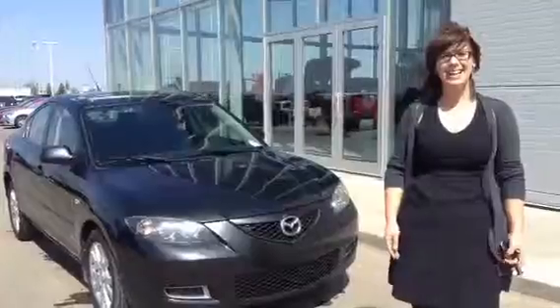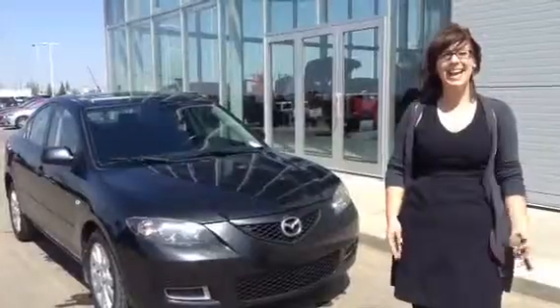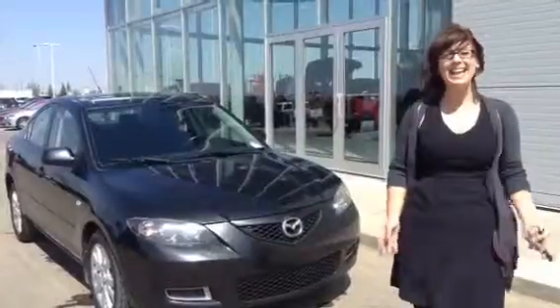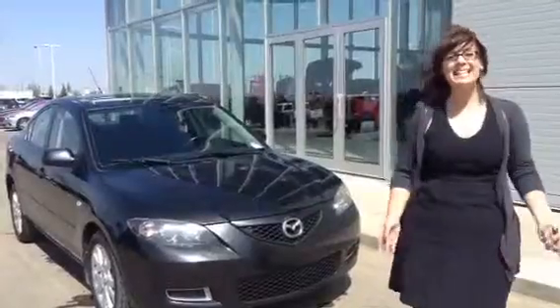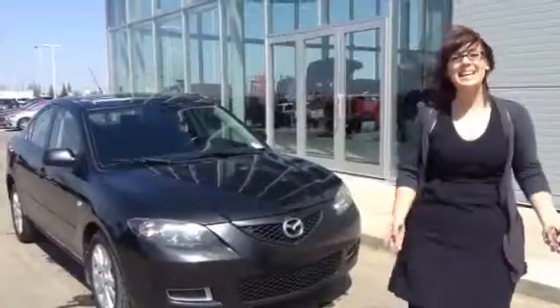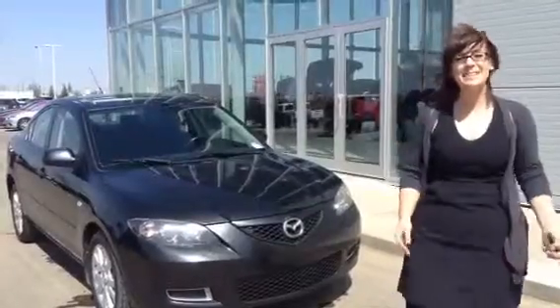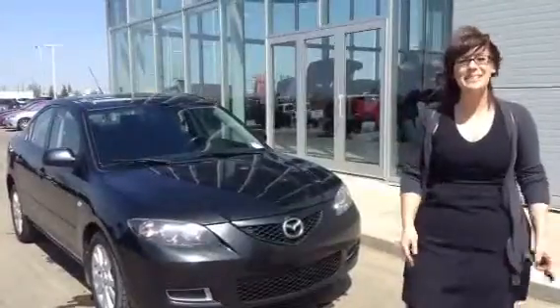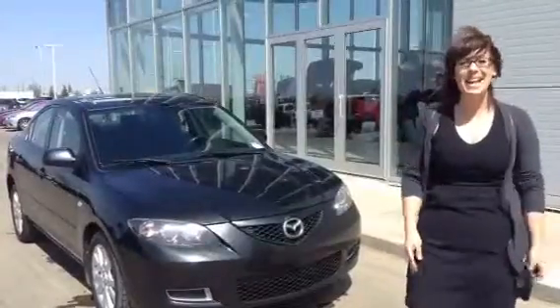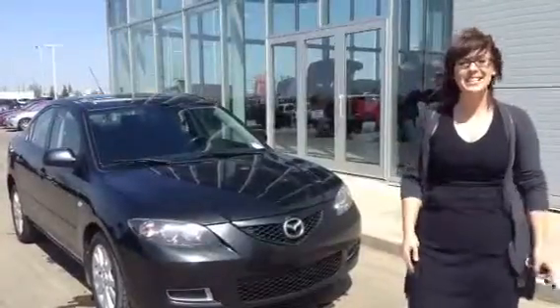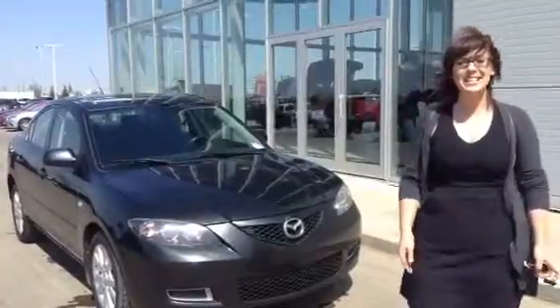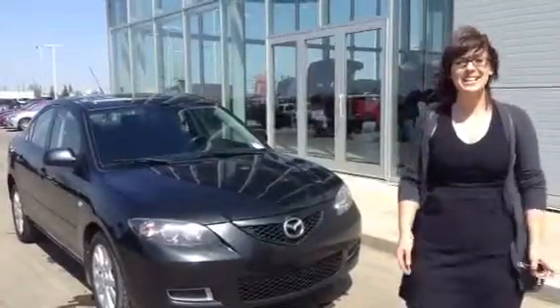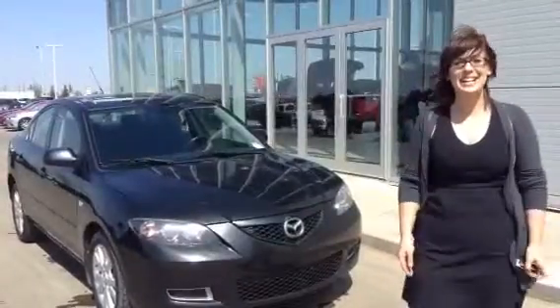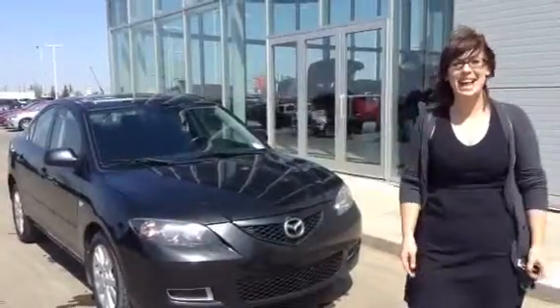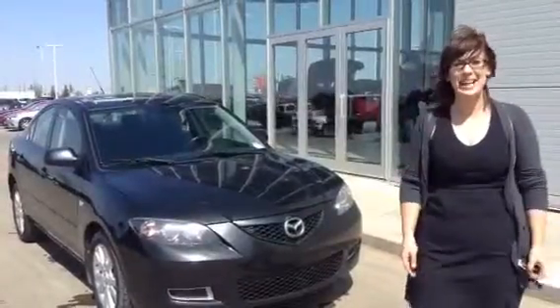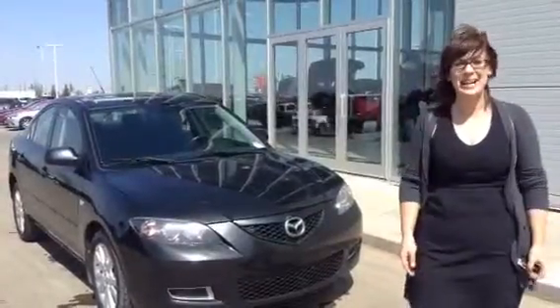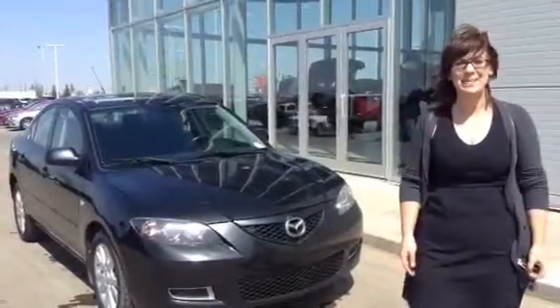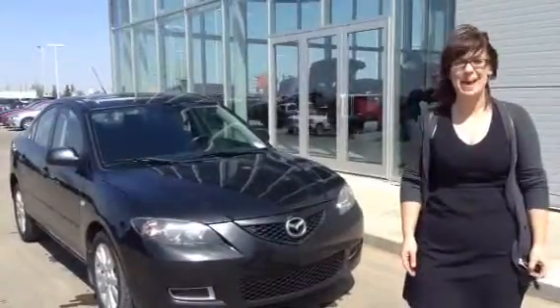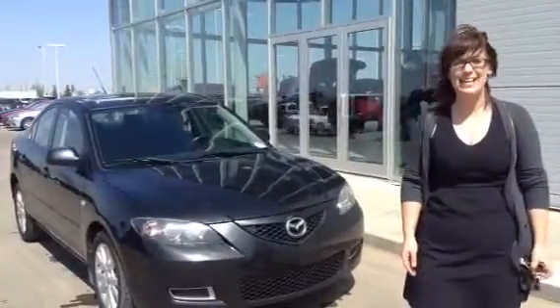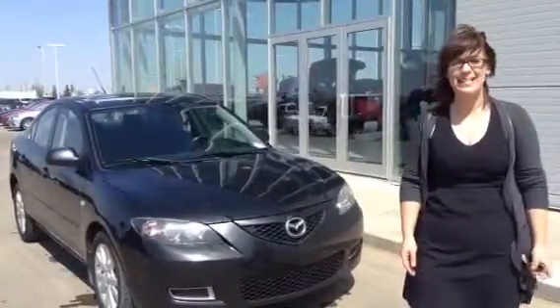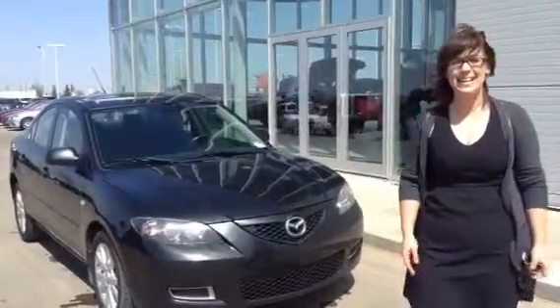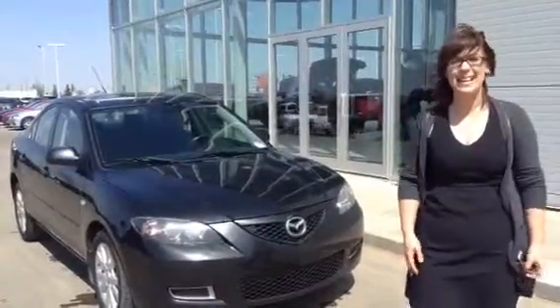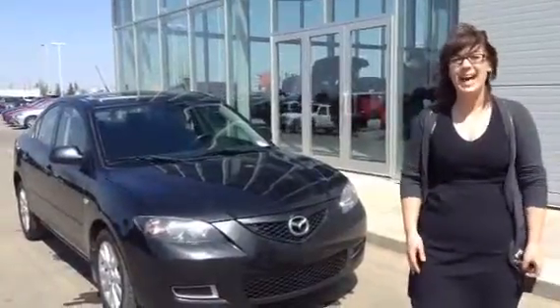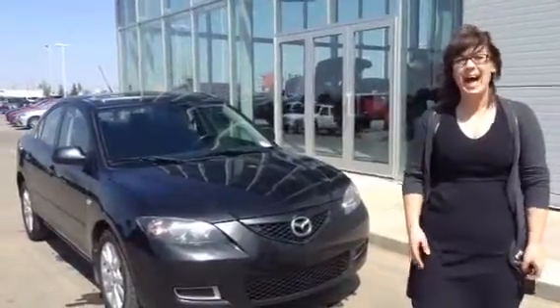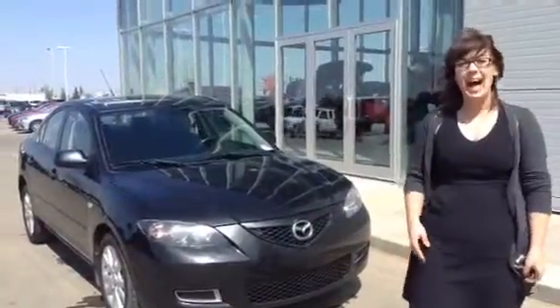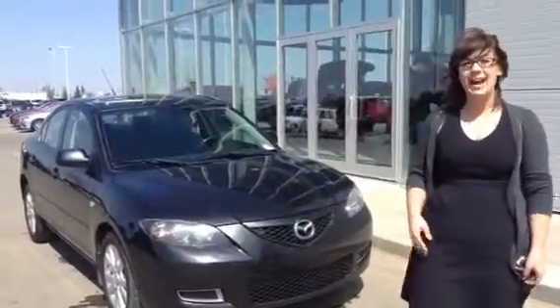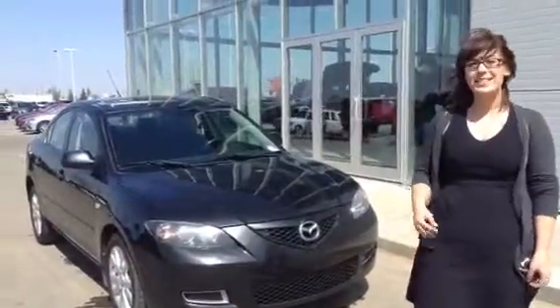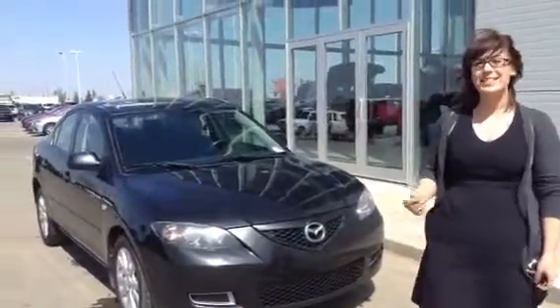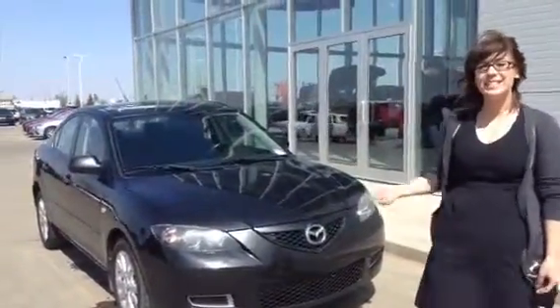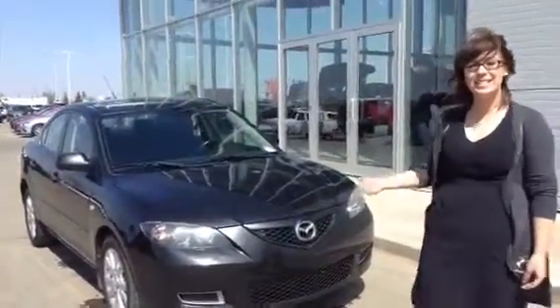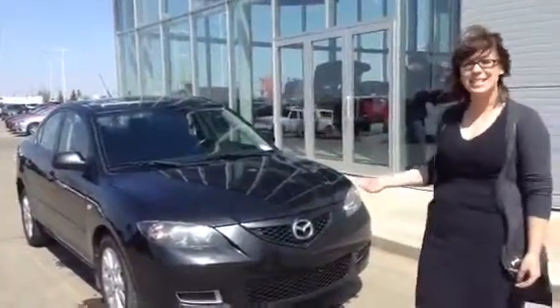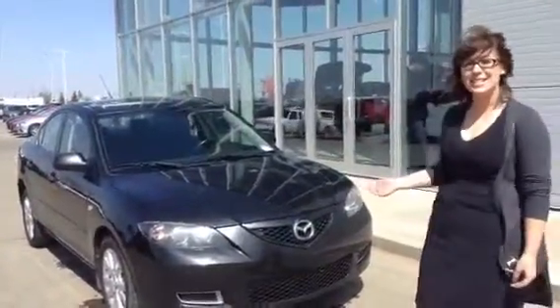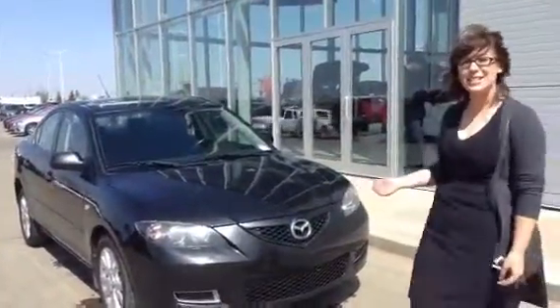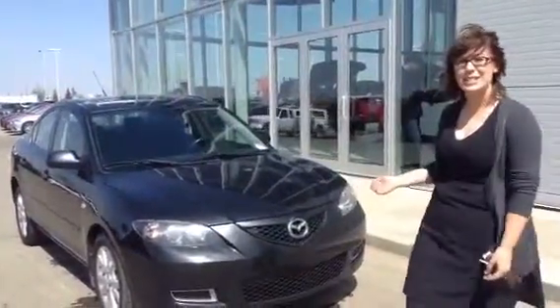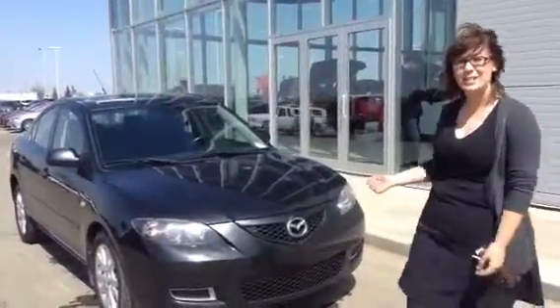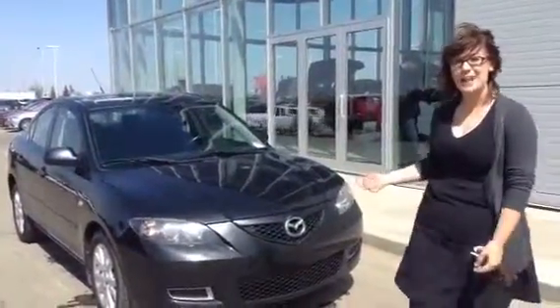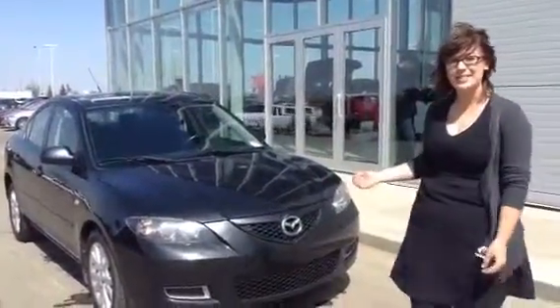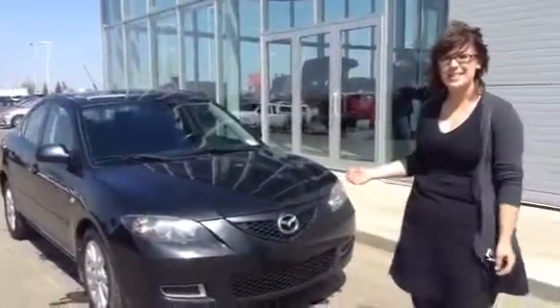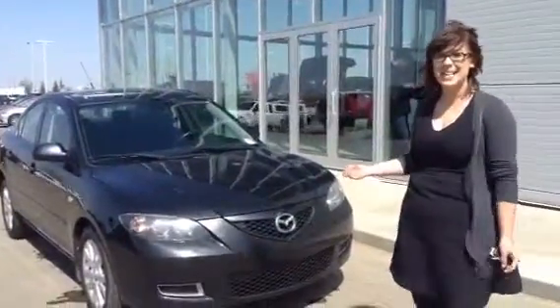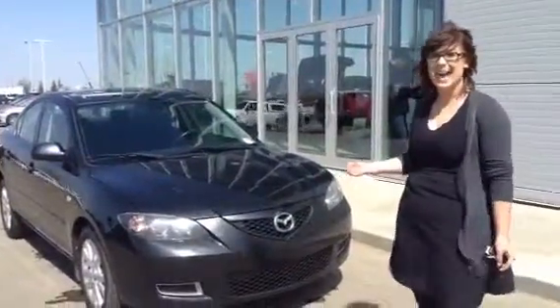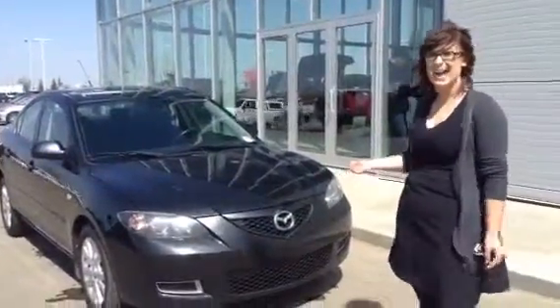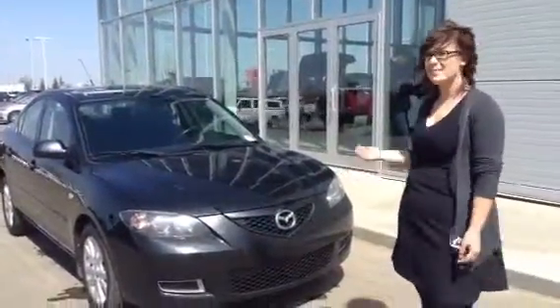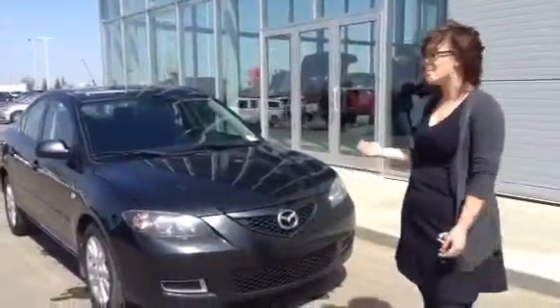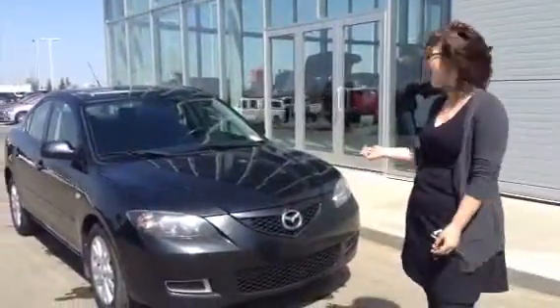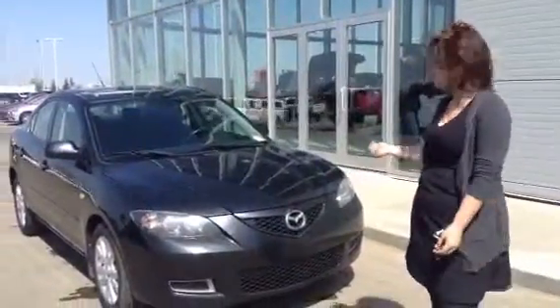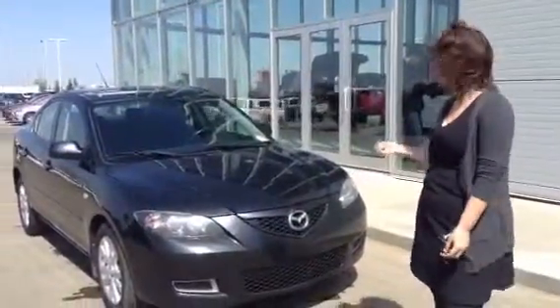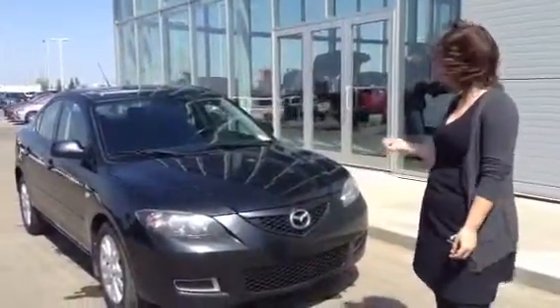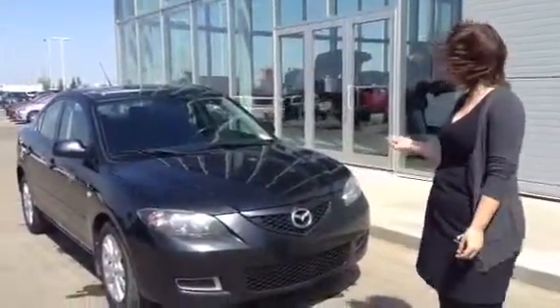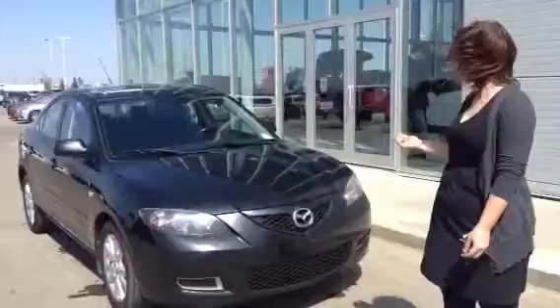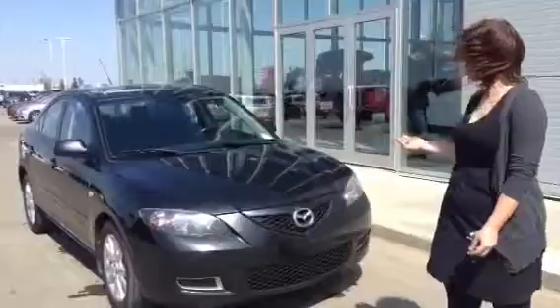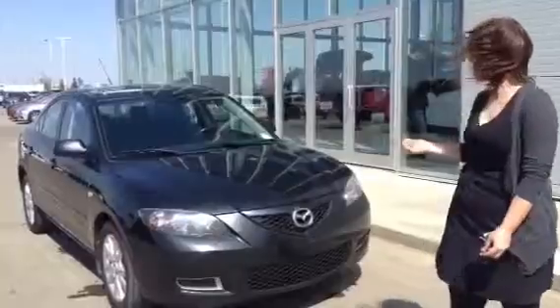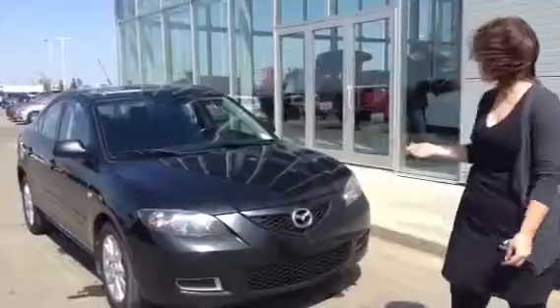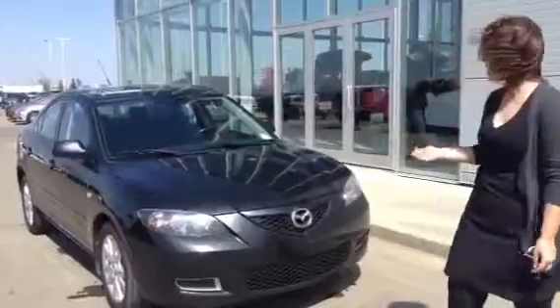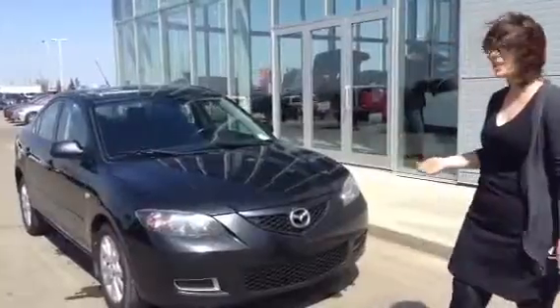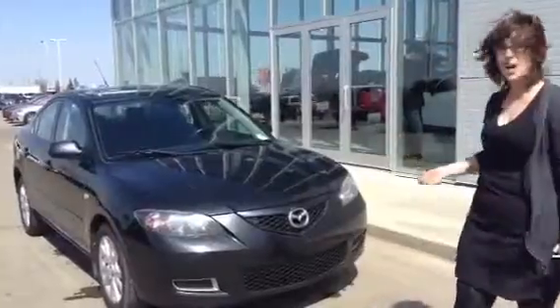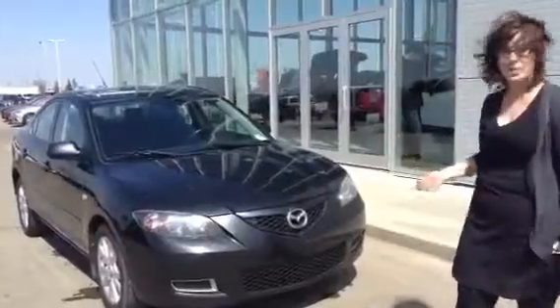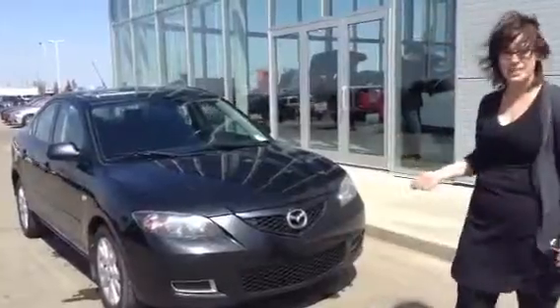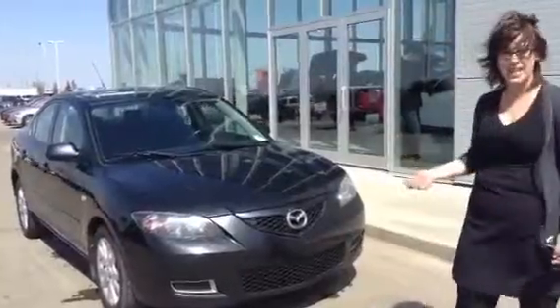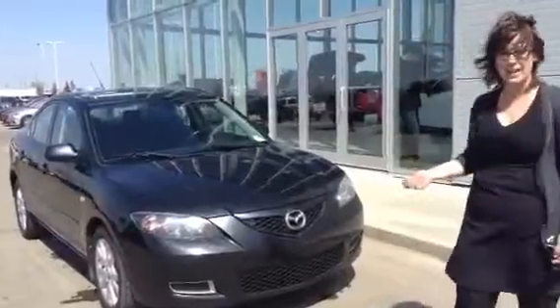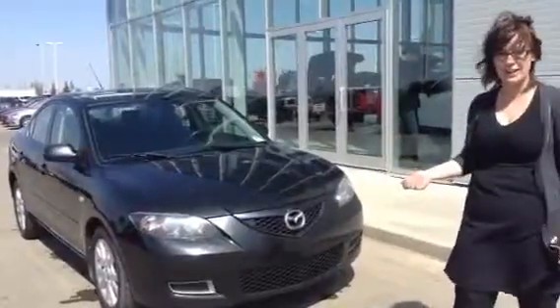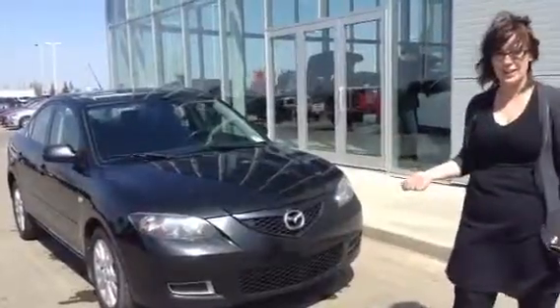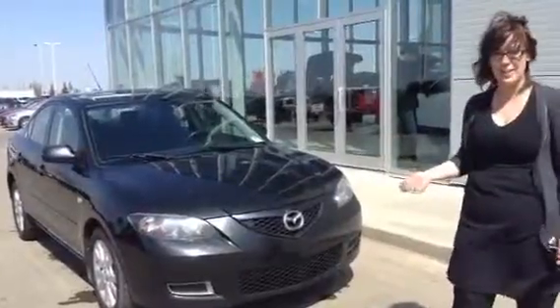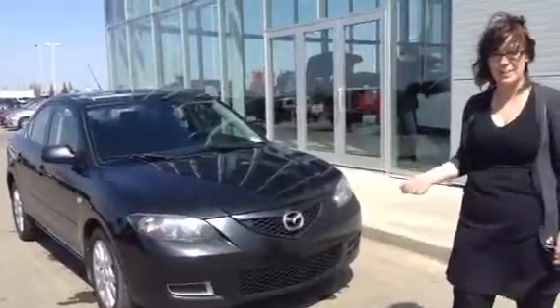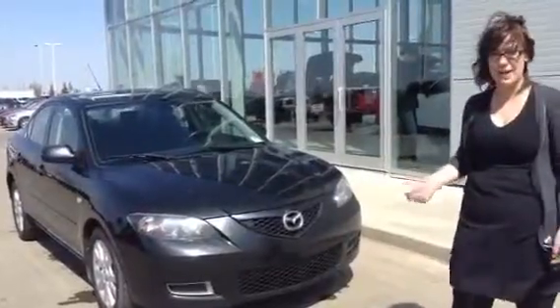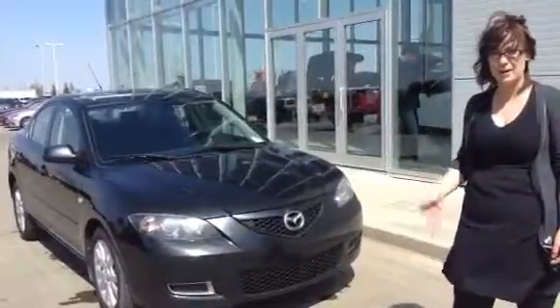Hey Dave, it's Ashley here at LA Mazda. This is just the 2009 Mazda 3 that John was telling you about.